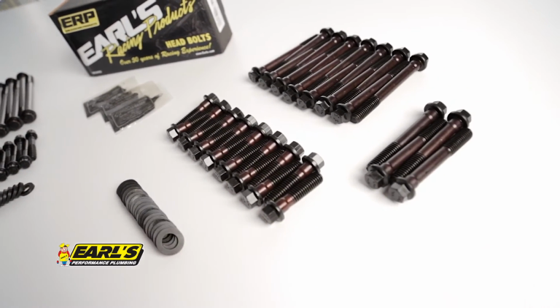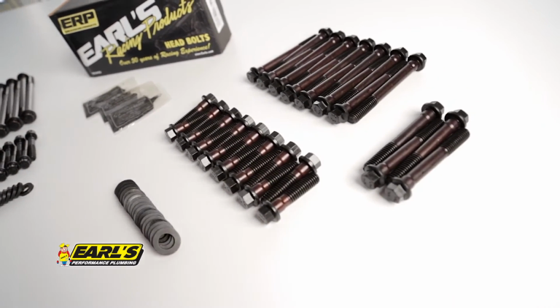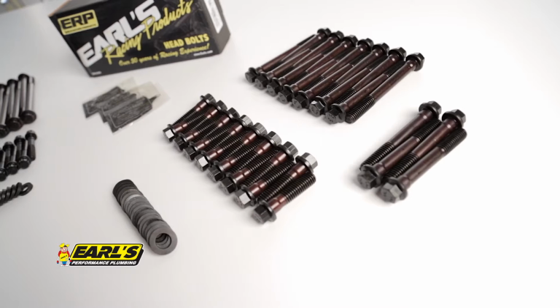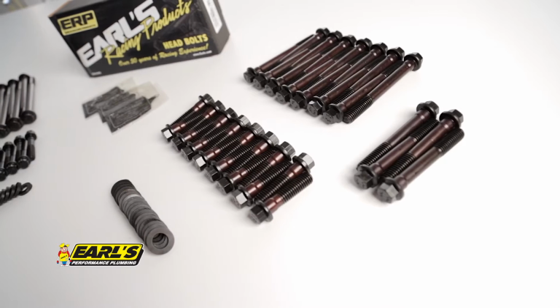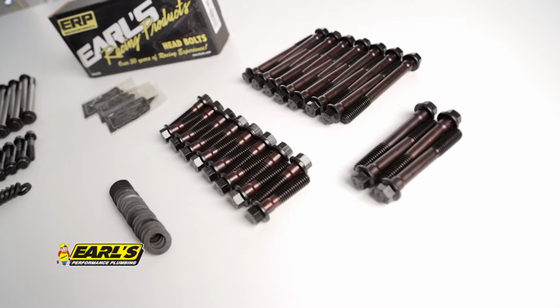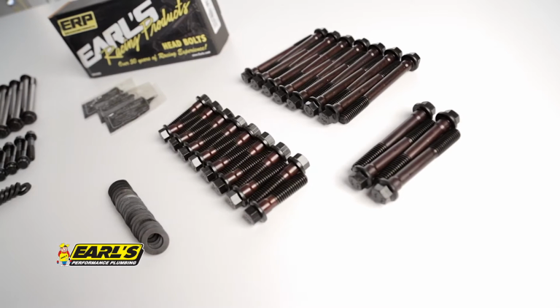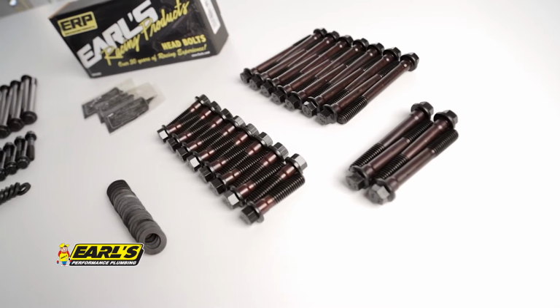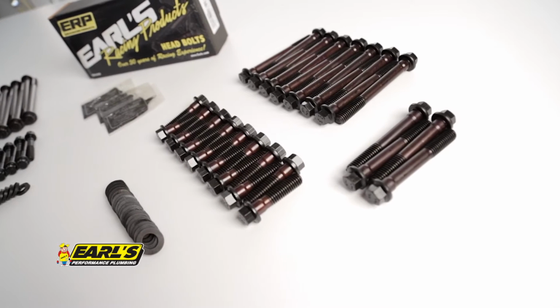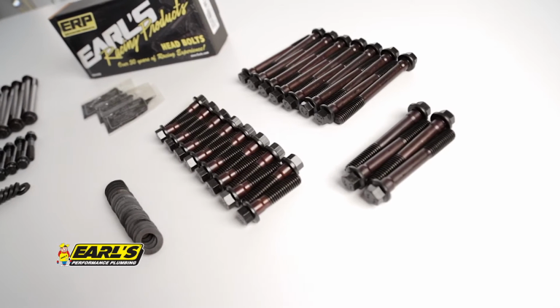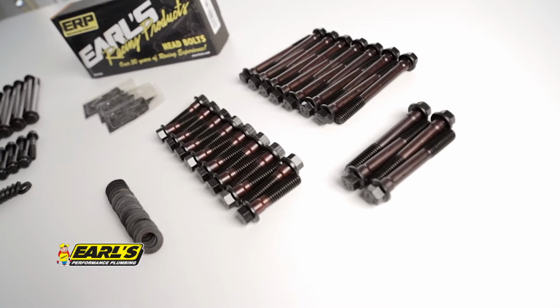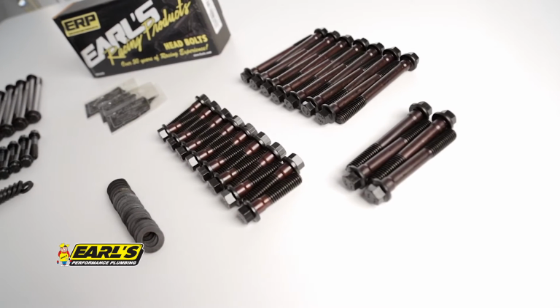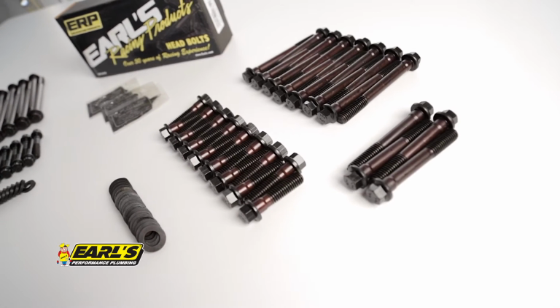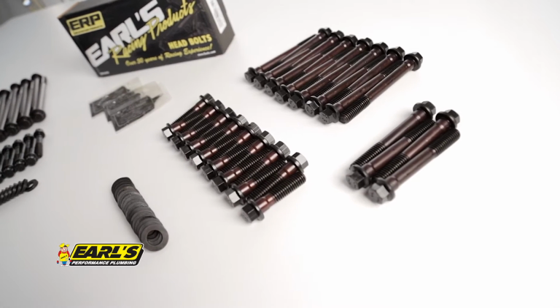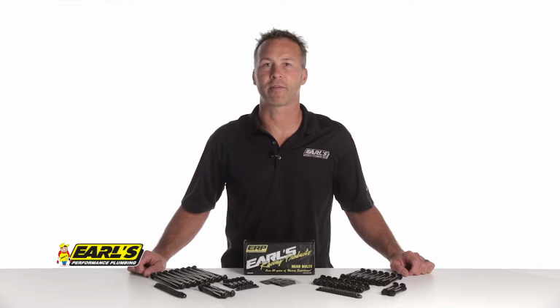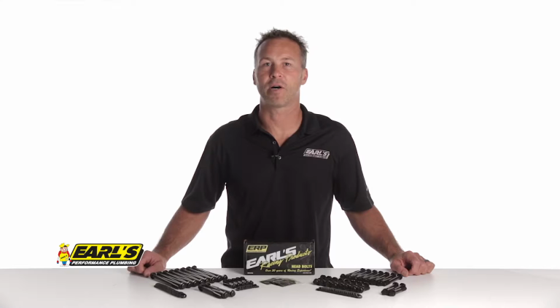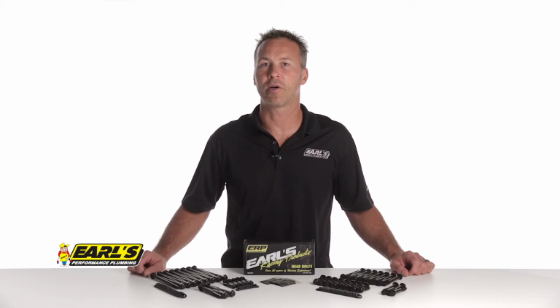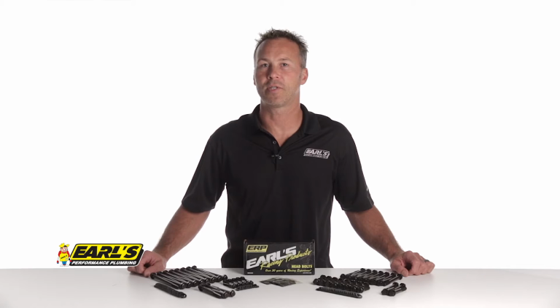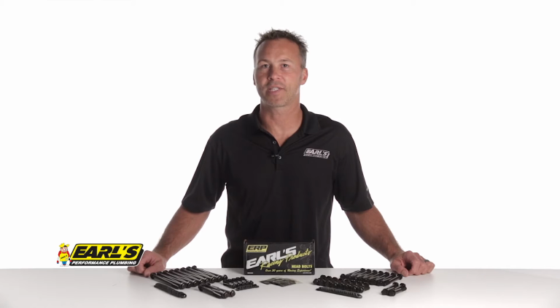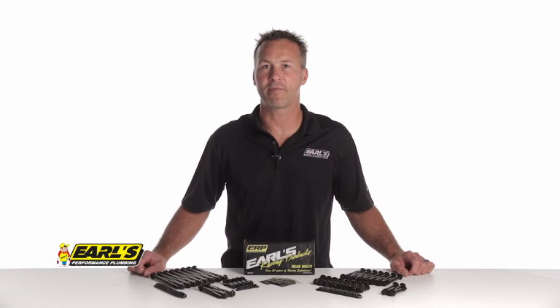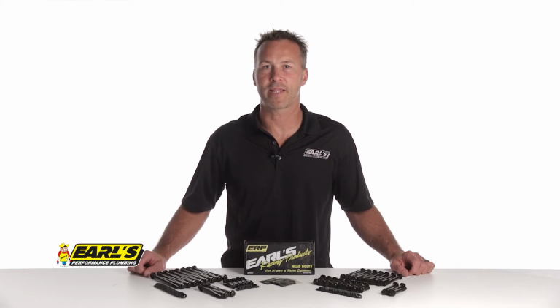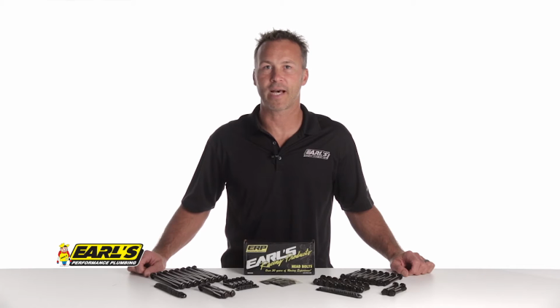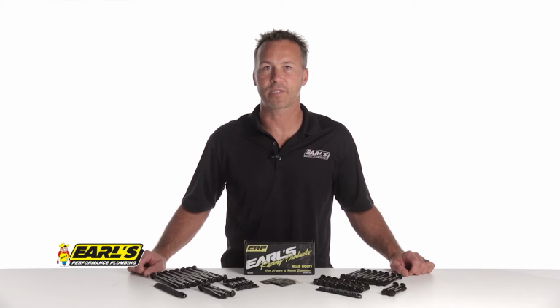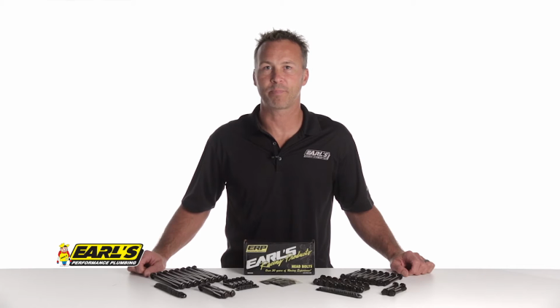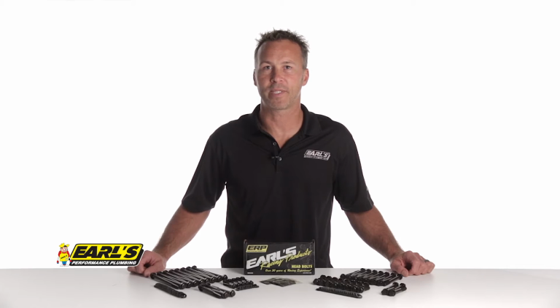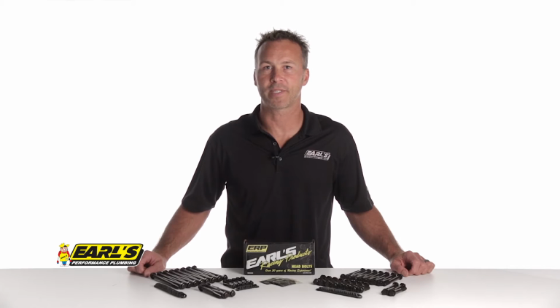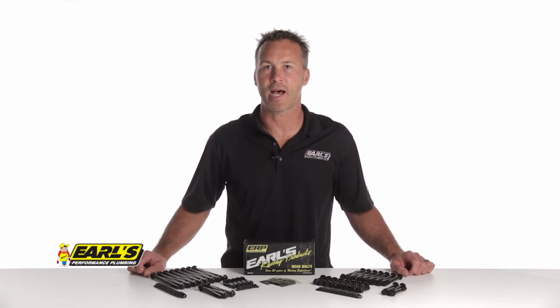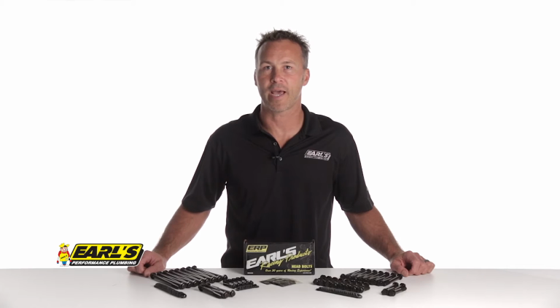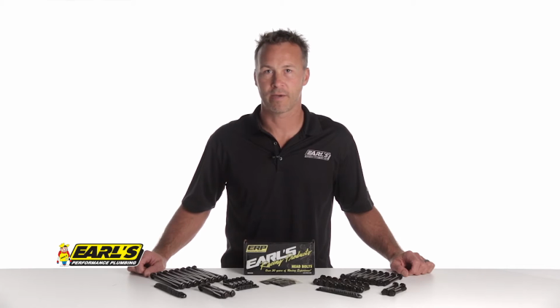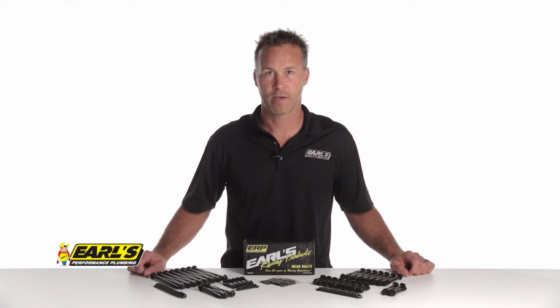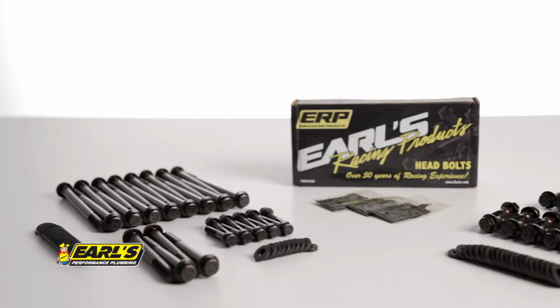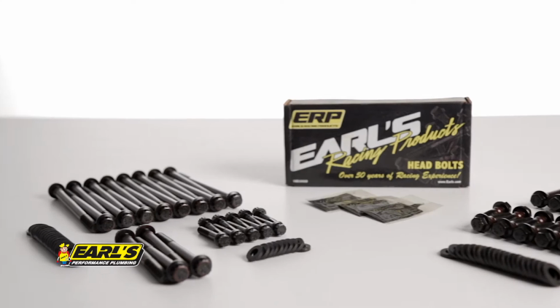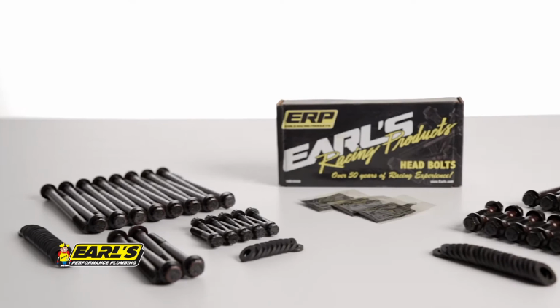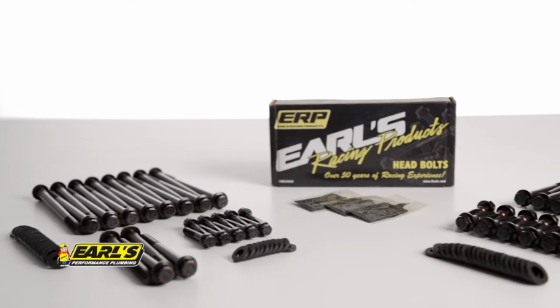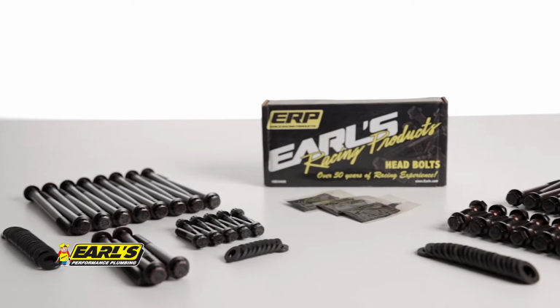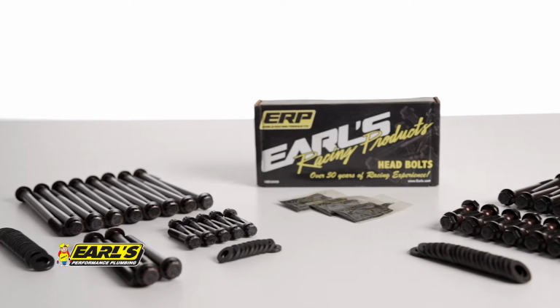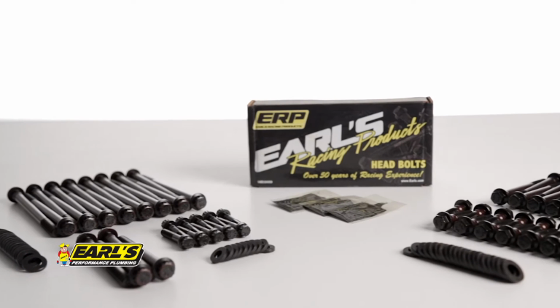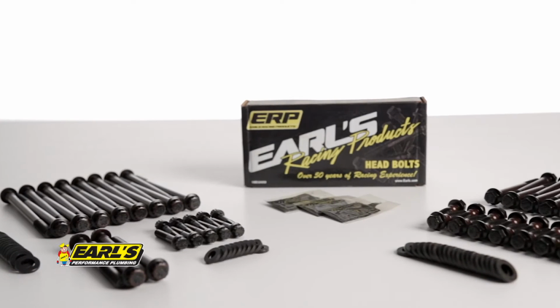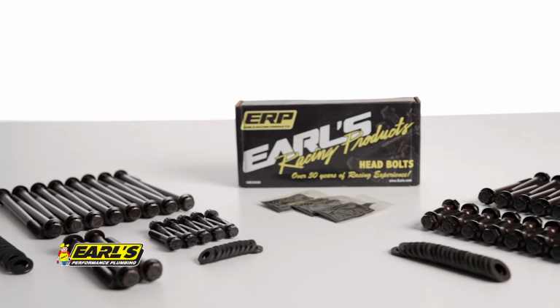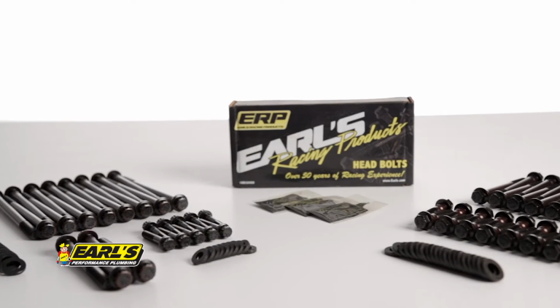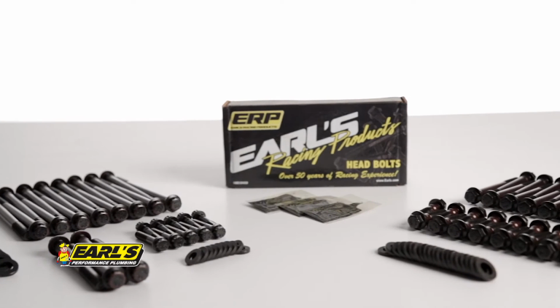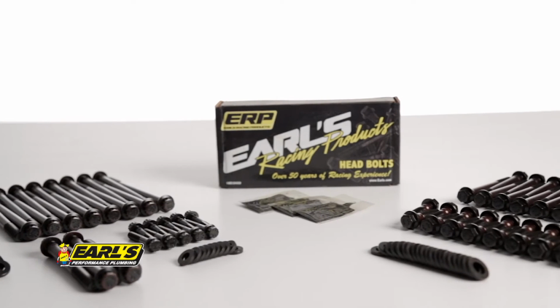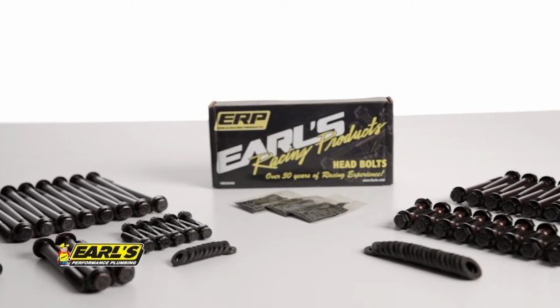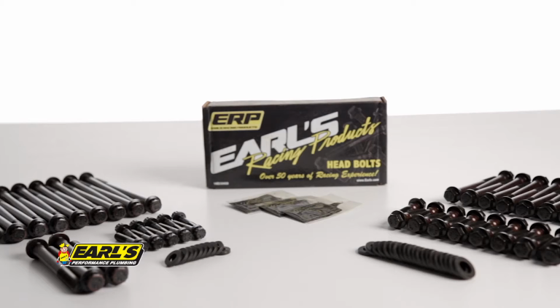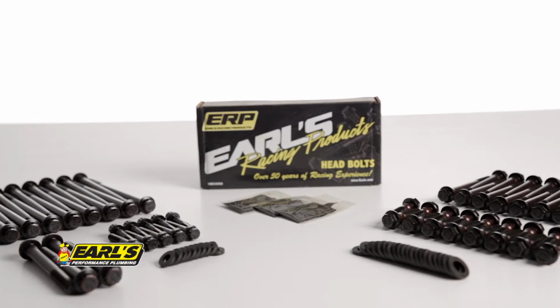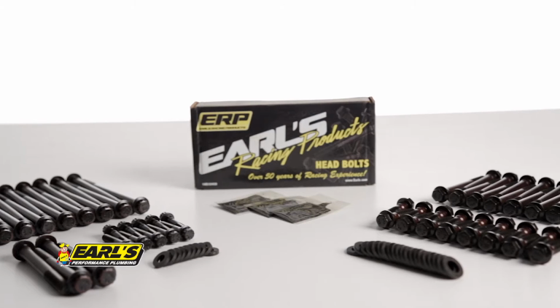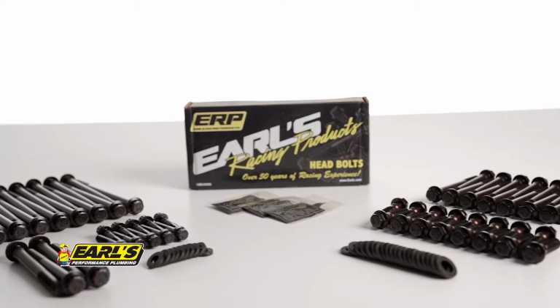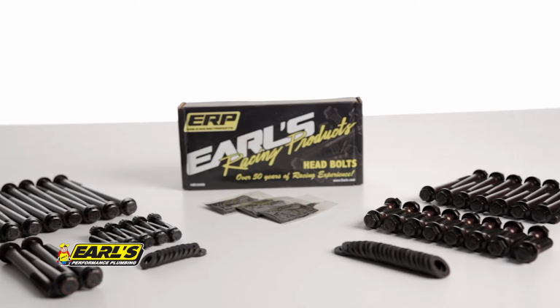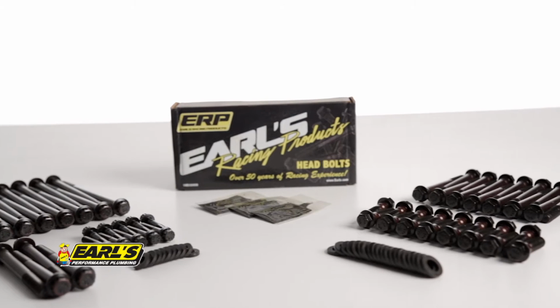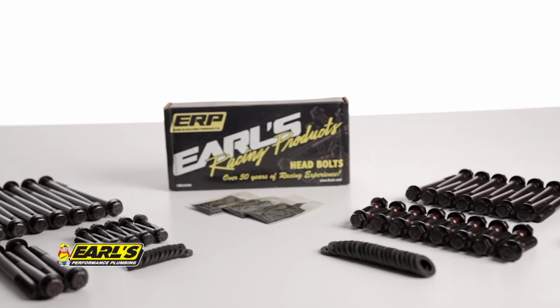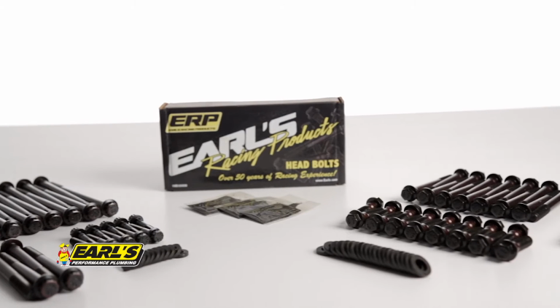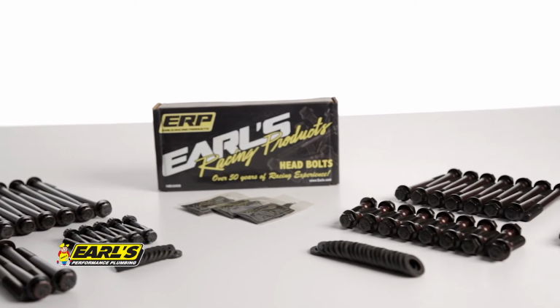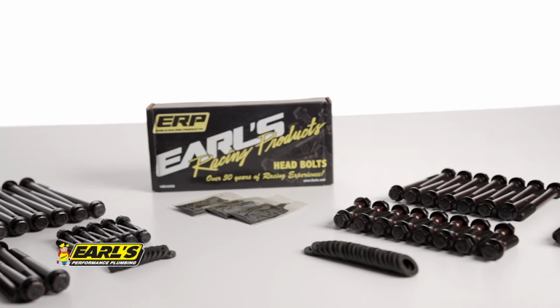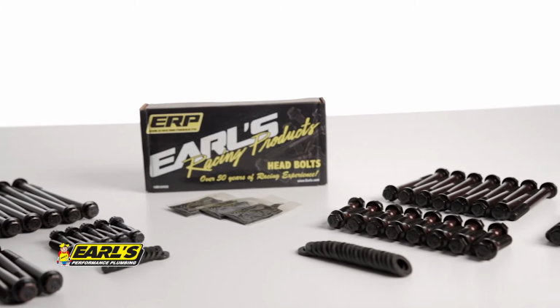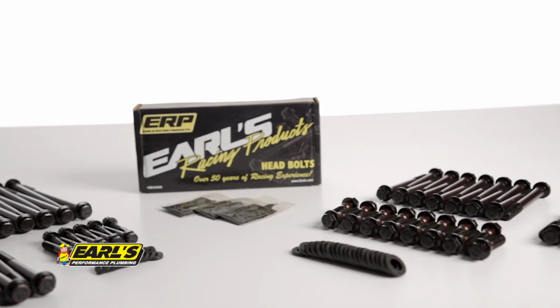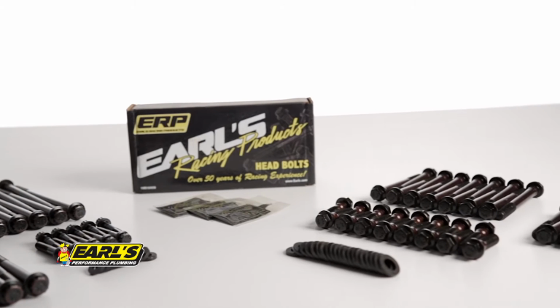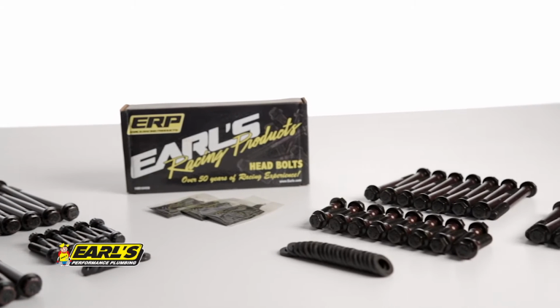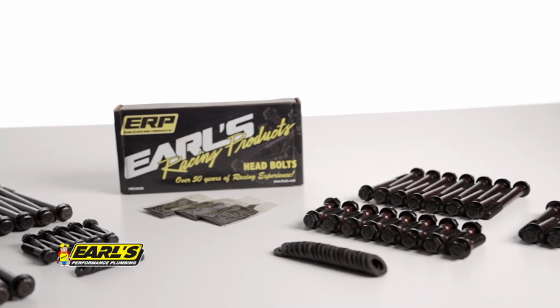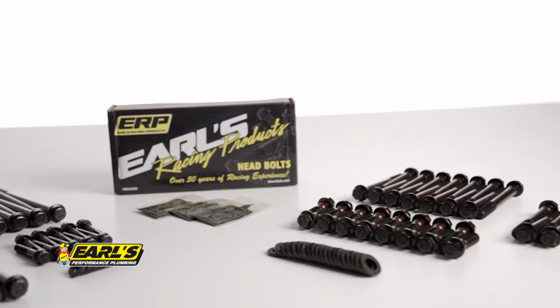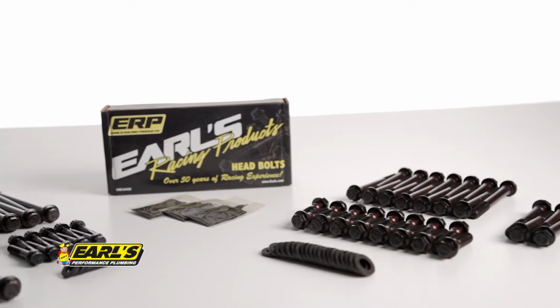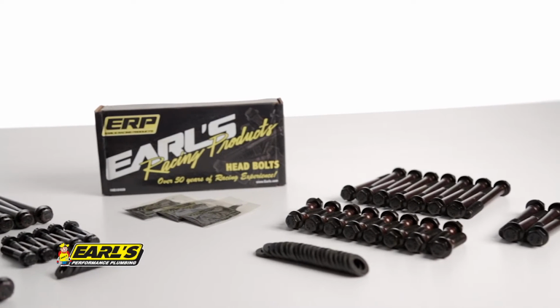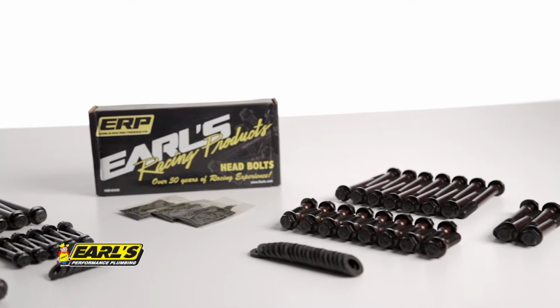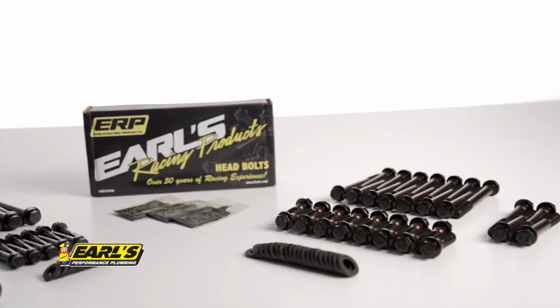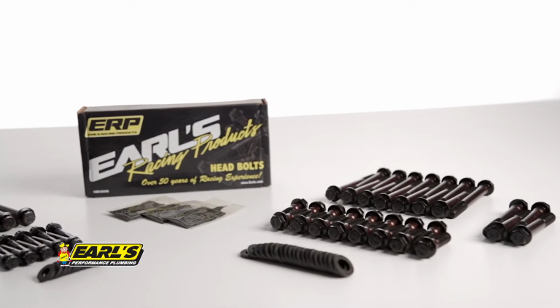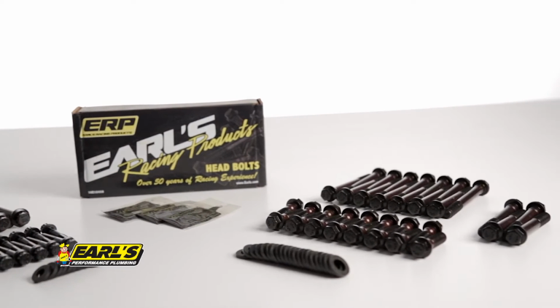Earls head bolts have a yield strength of 170,000 psi, which means that our head bolts are about 15% stronger than the typical grade 8 hardware.